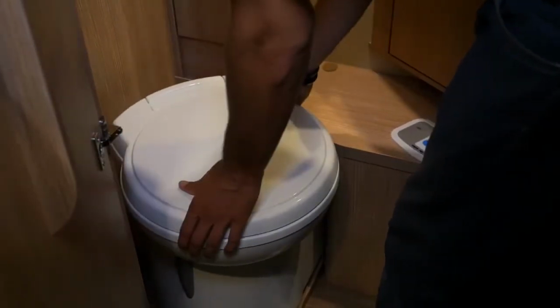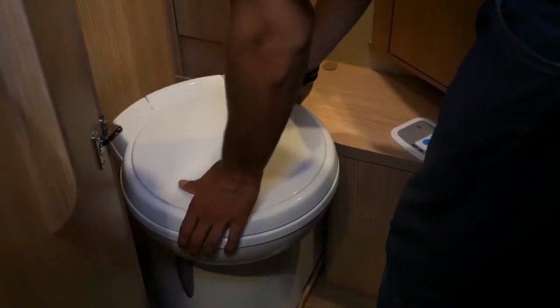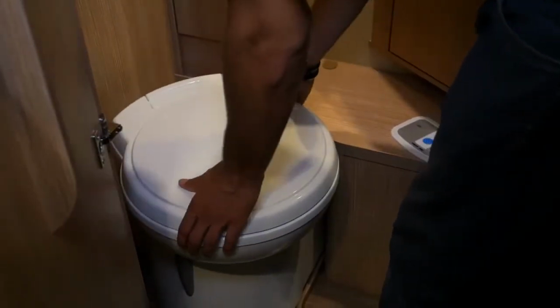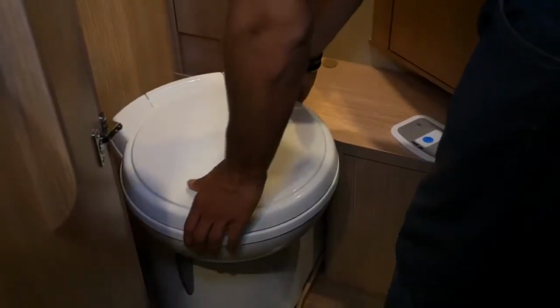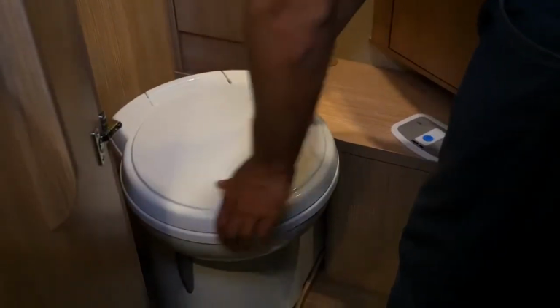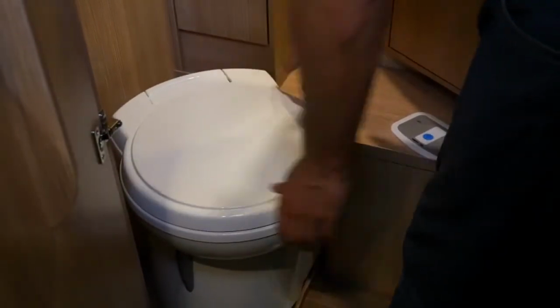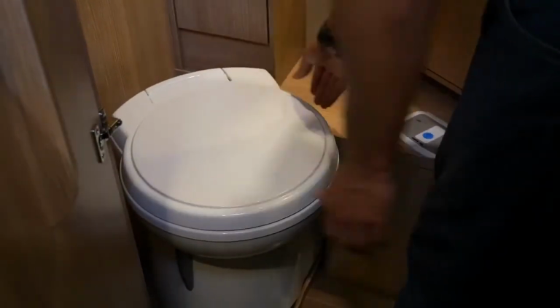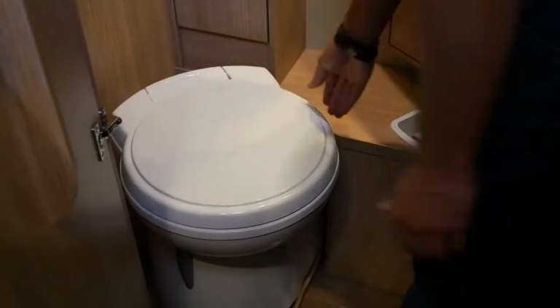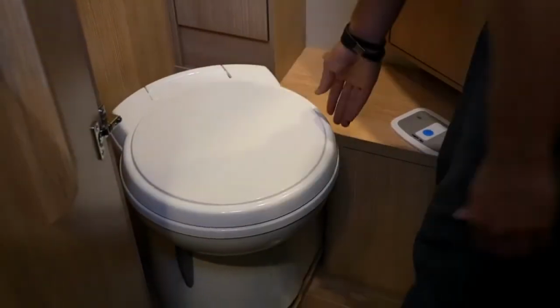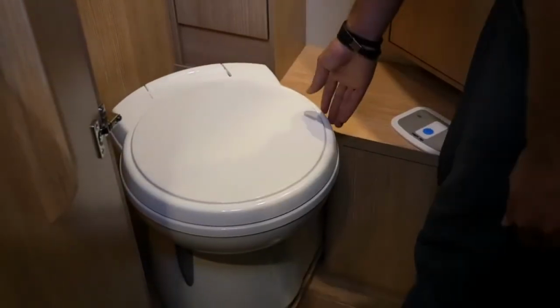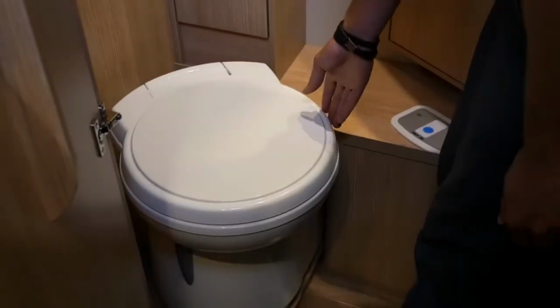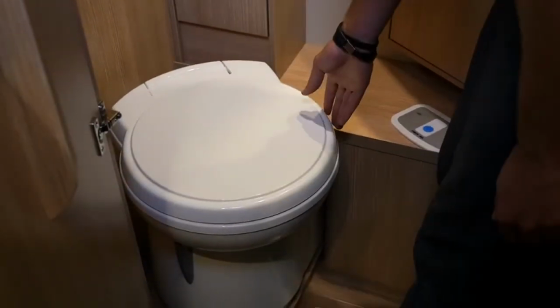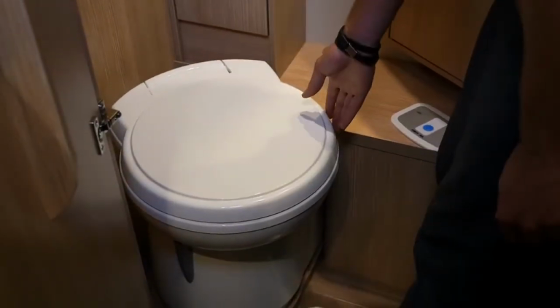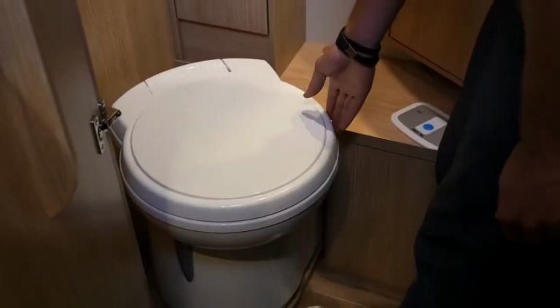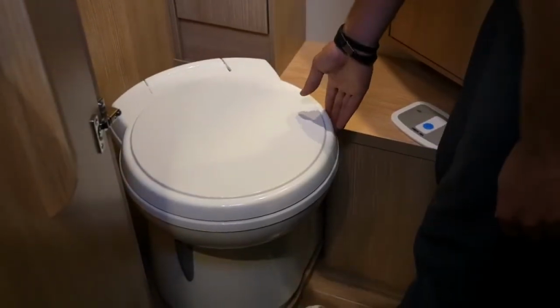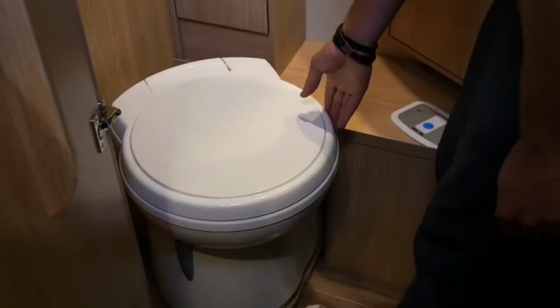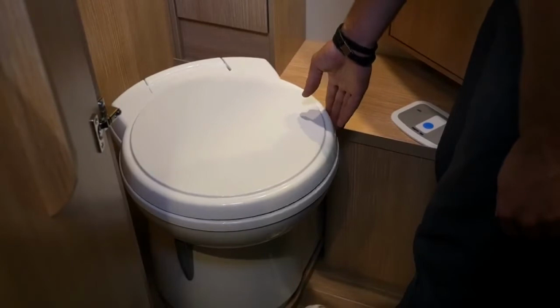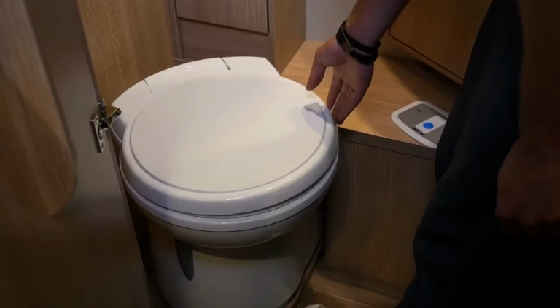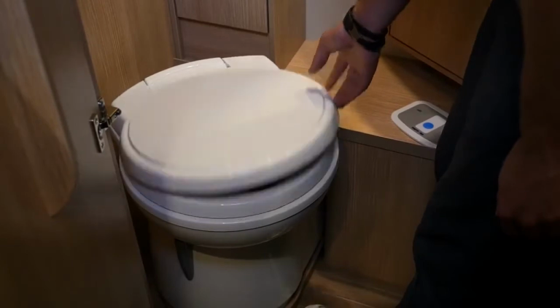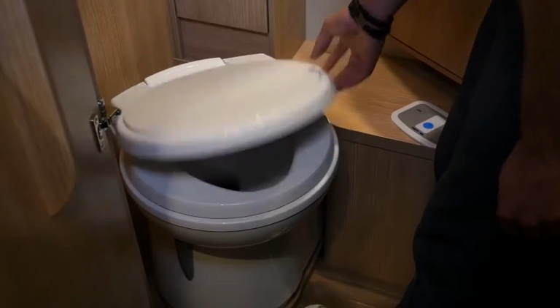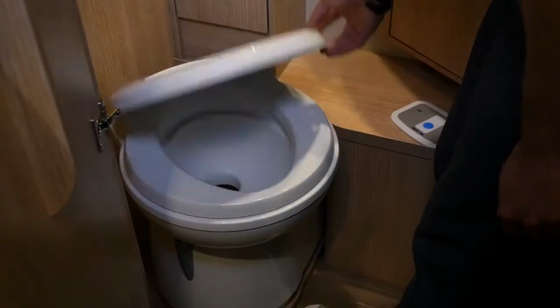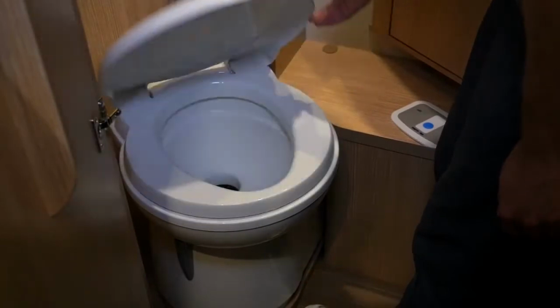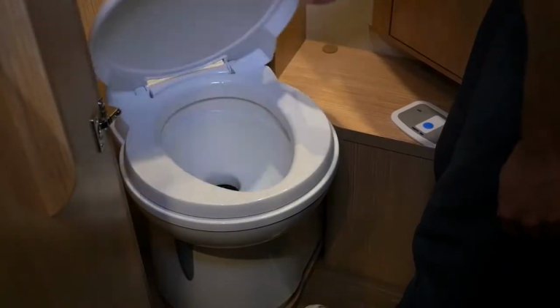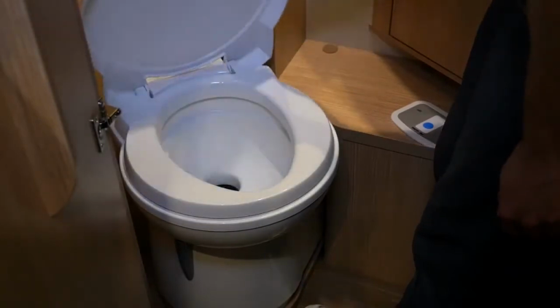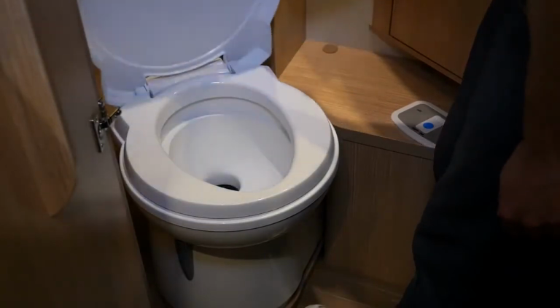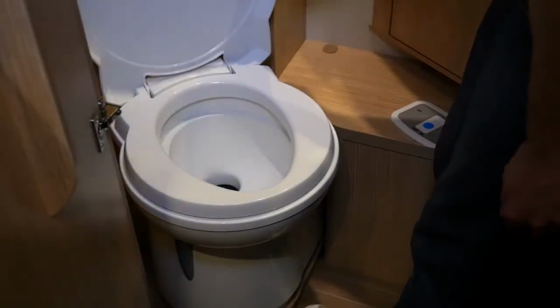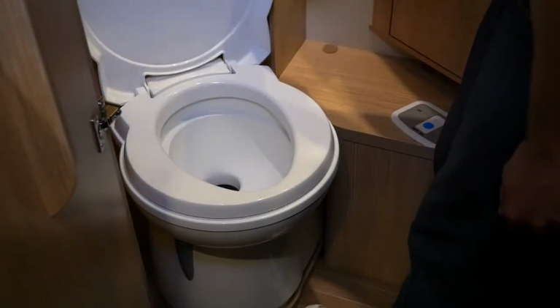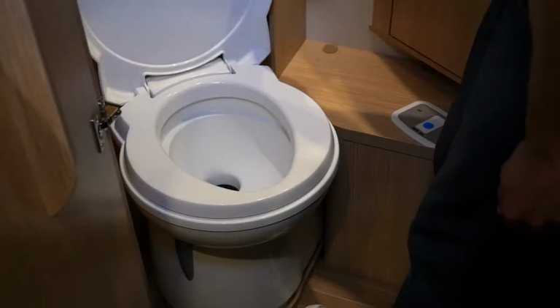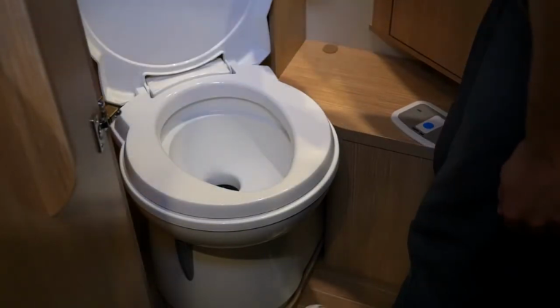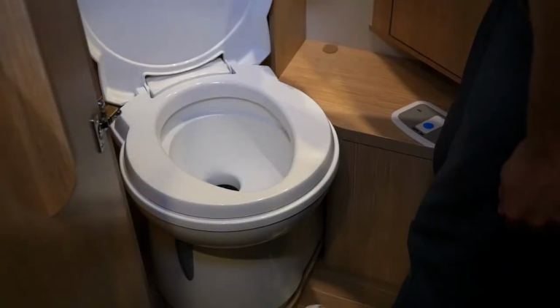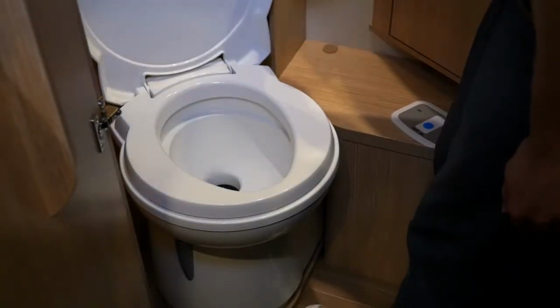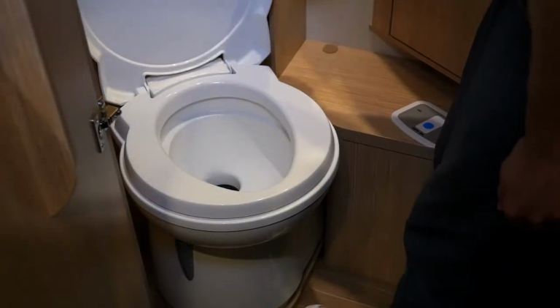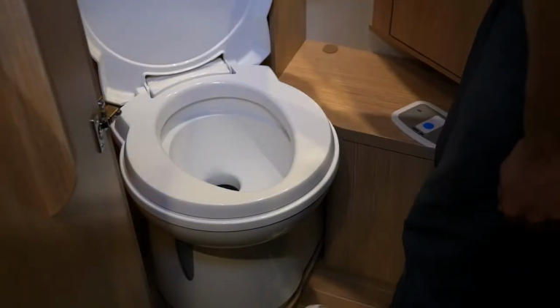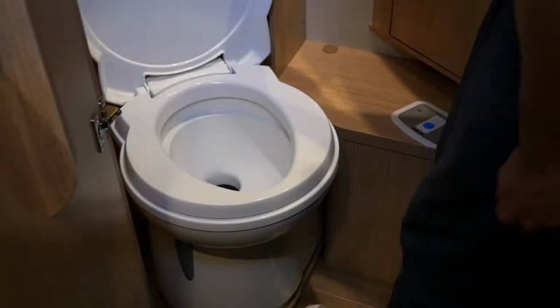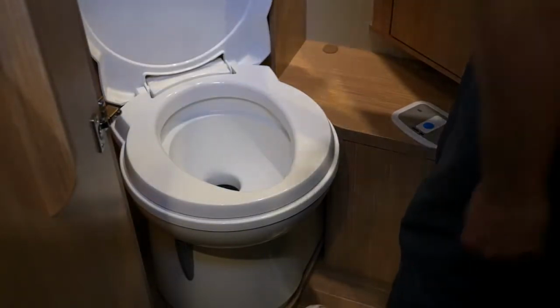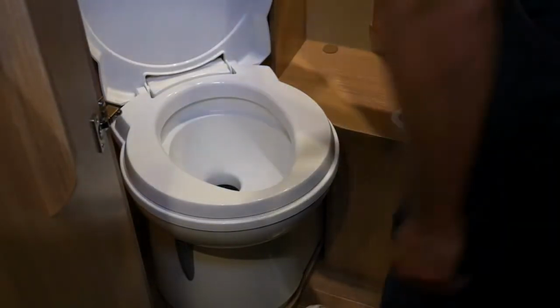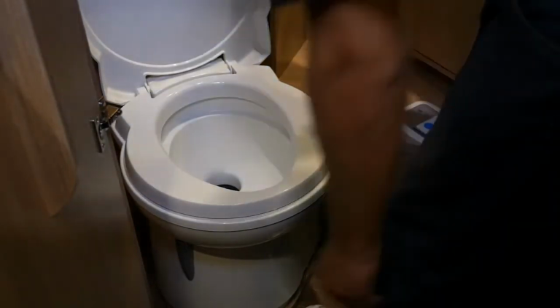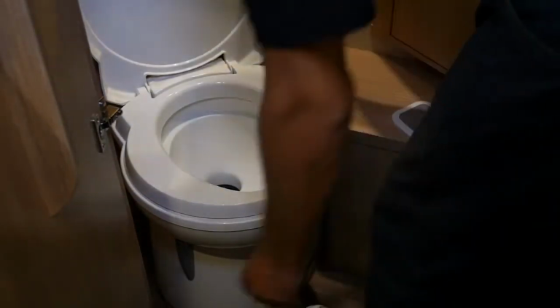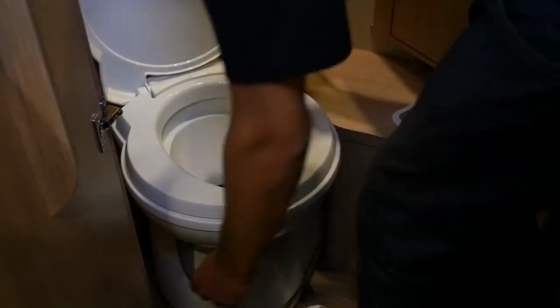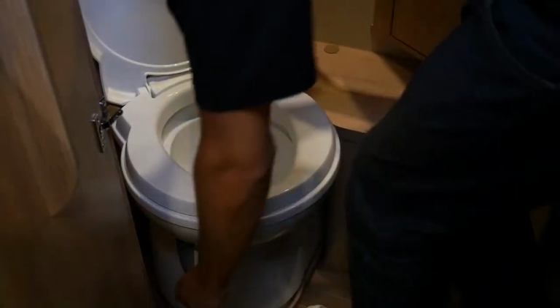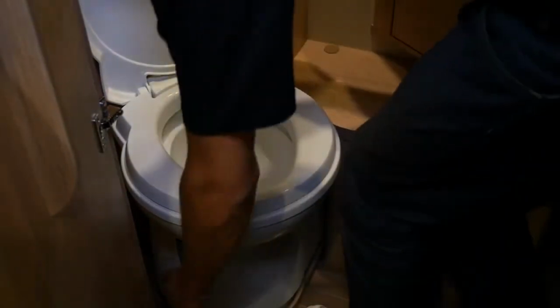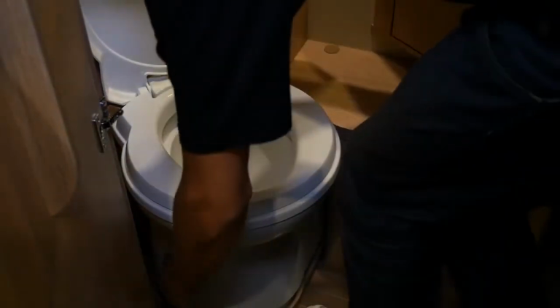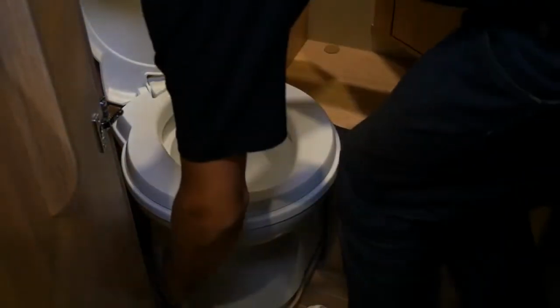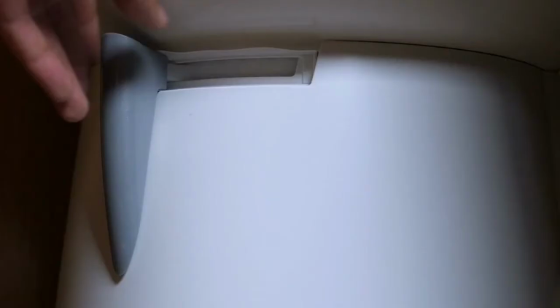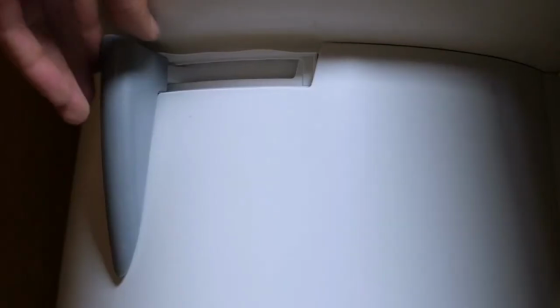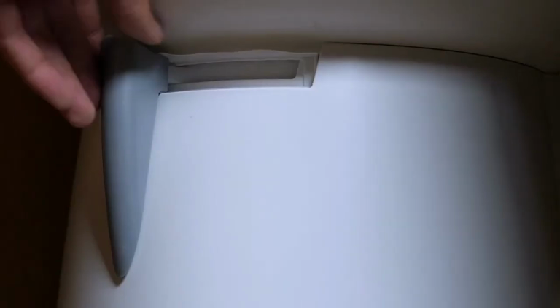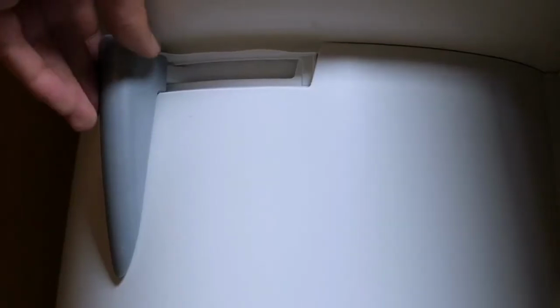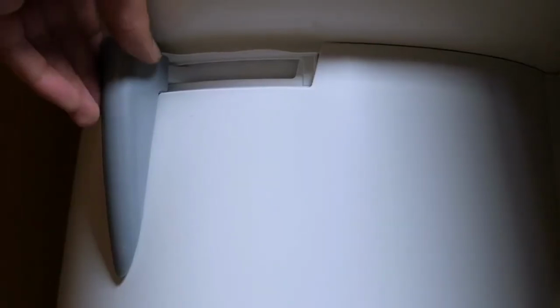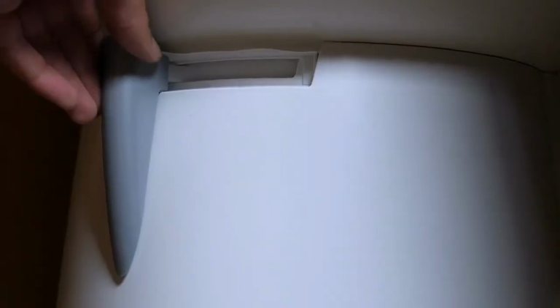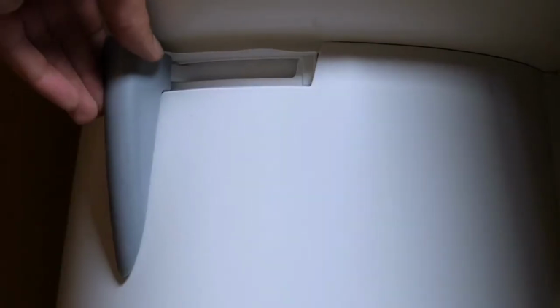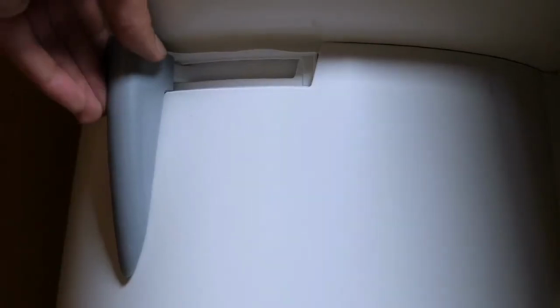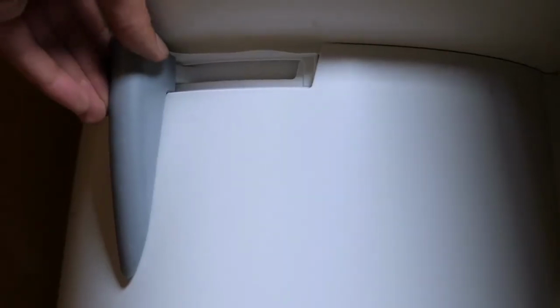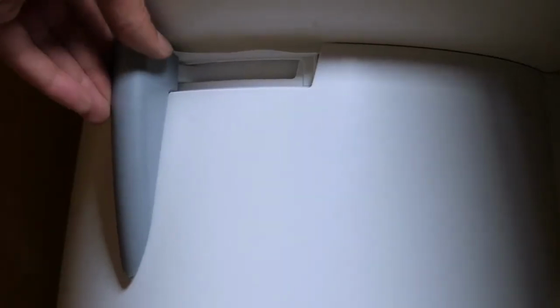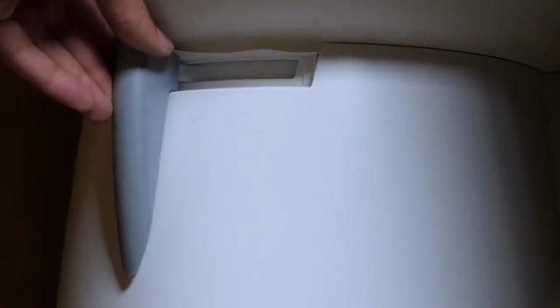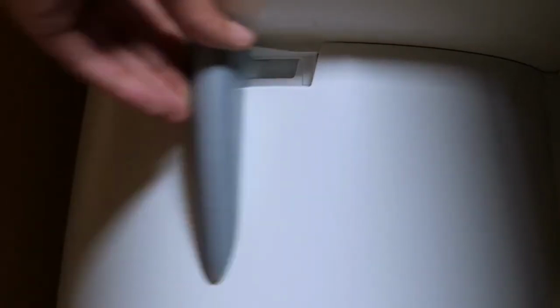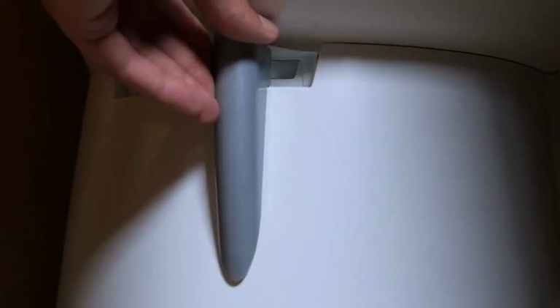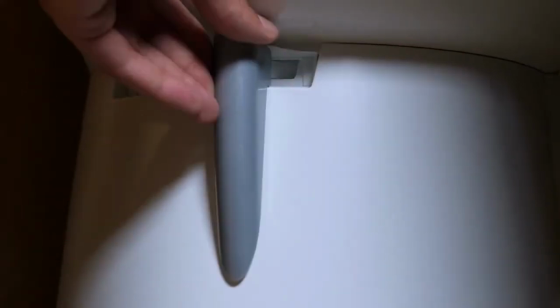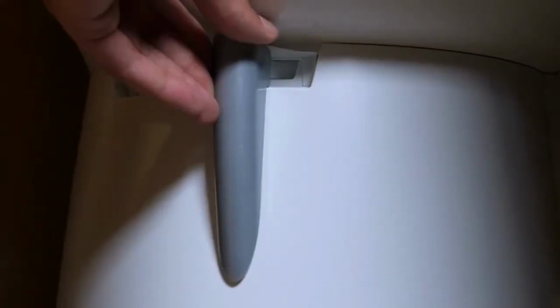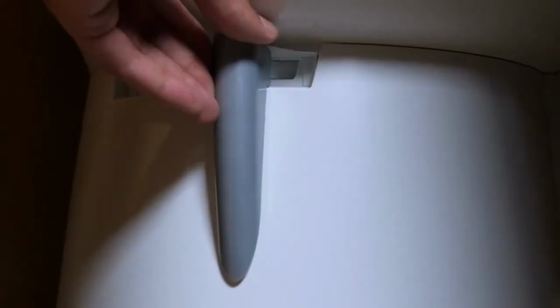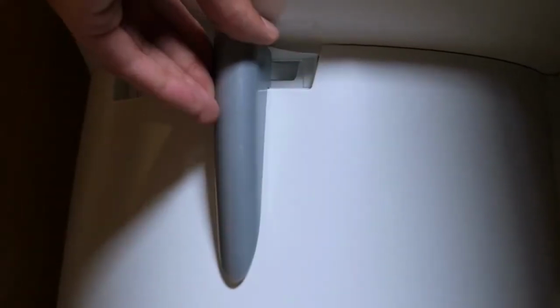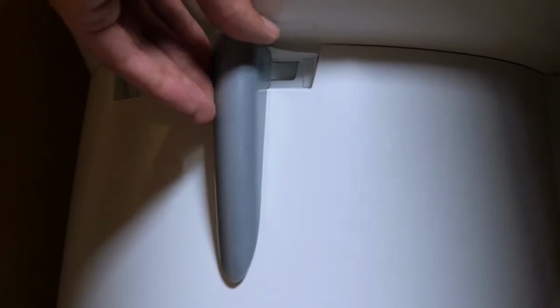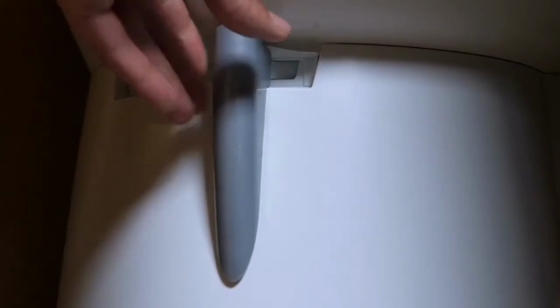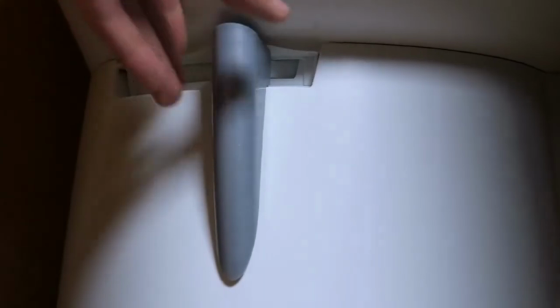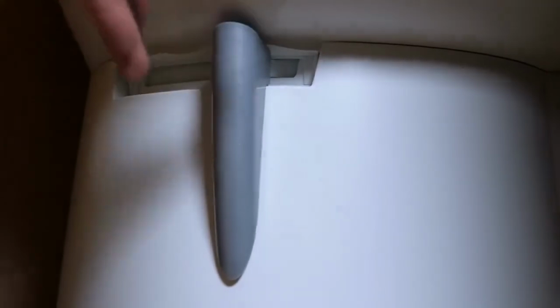The other models function in the same way: open the lever, press the button, and close the lever again.